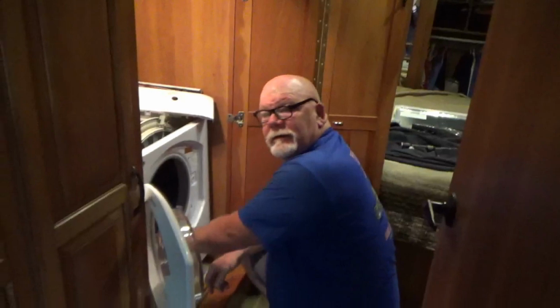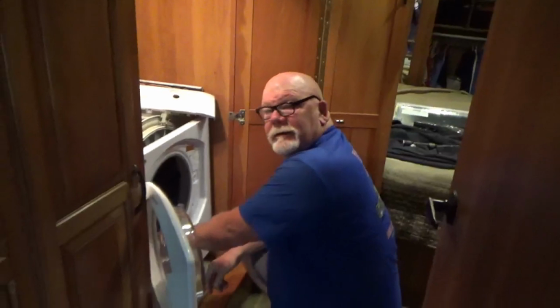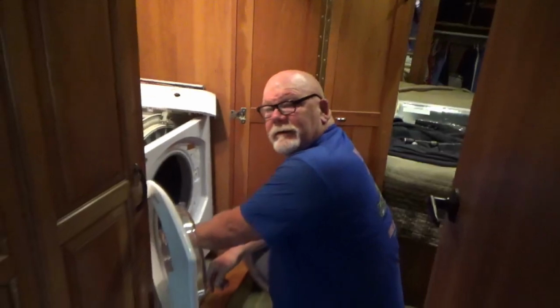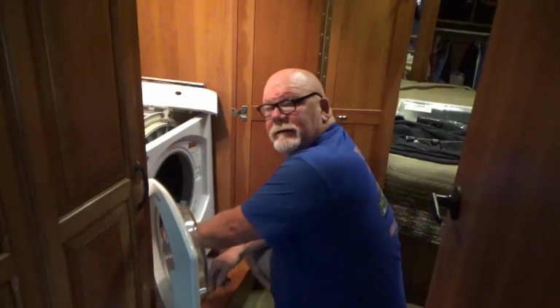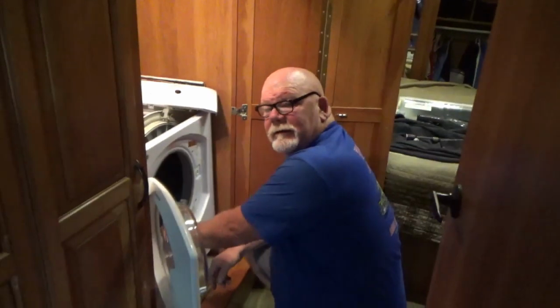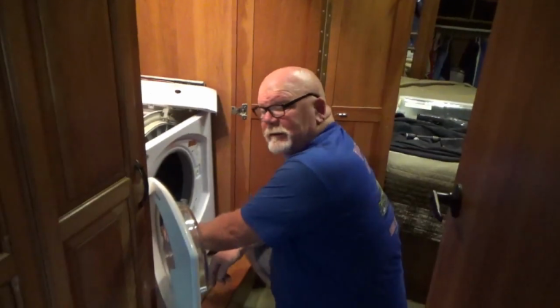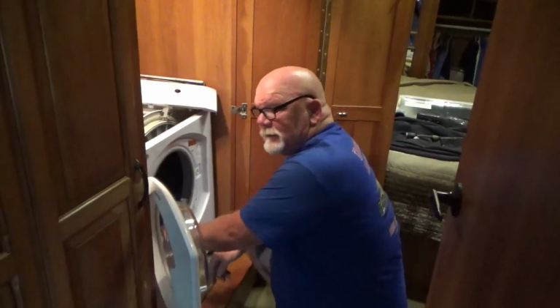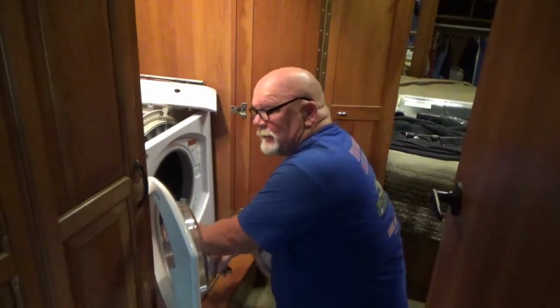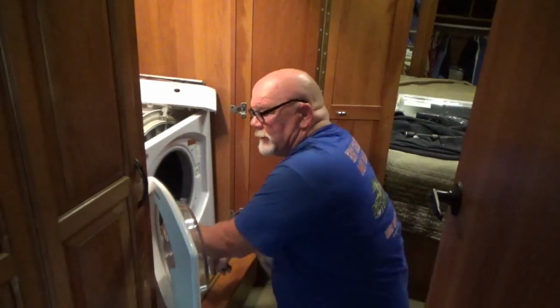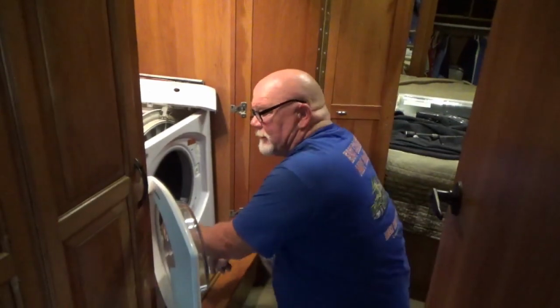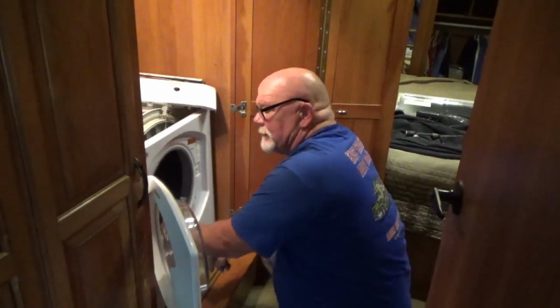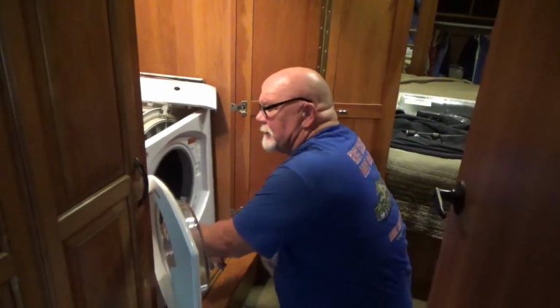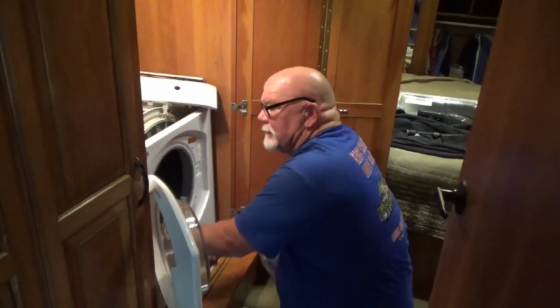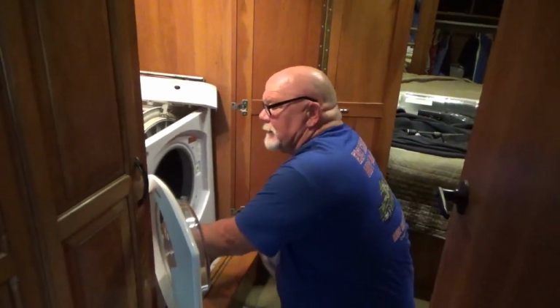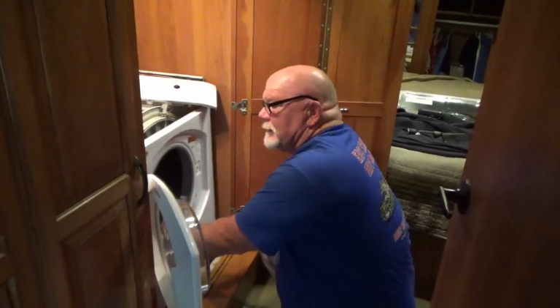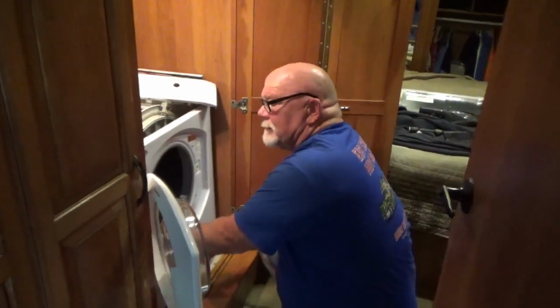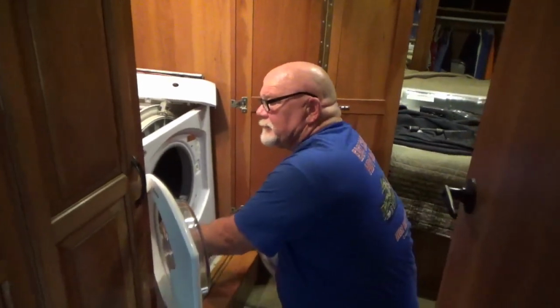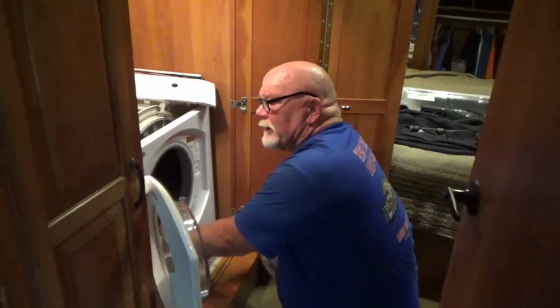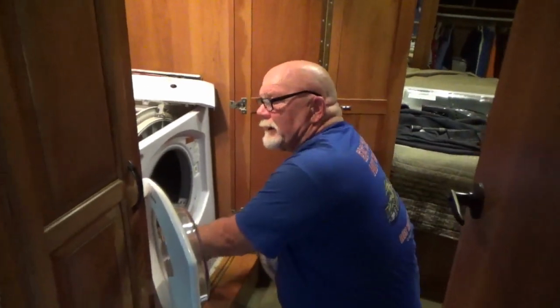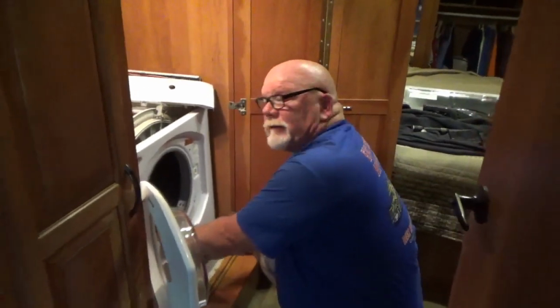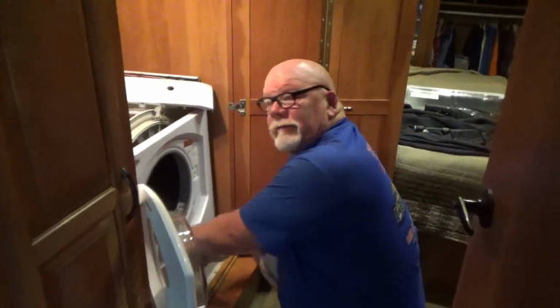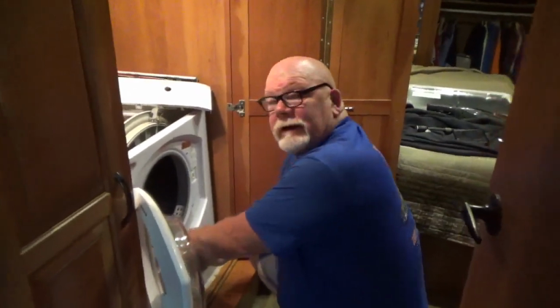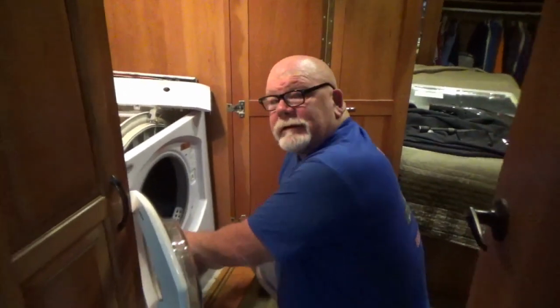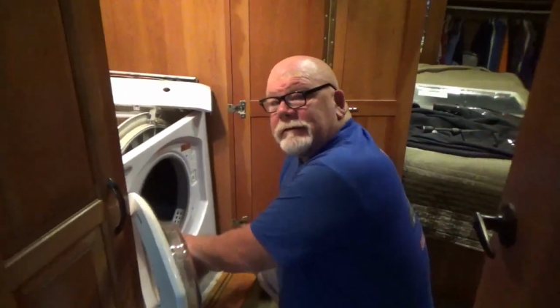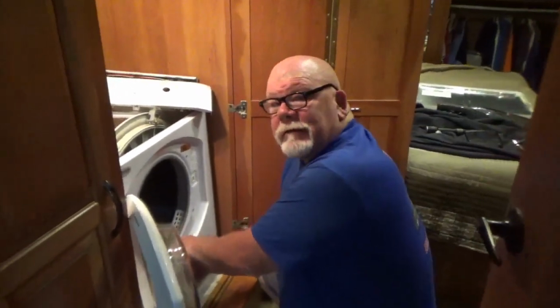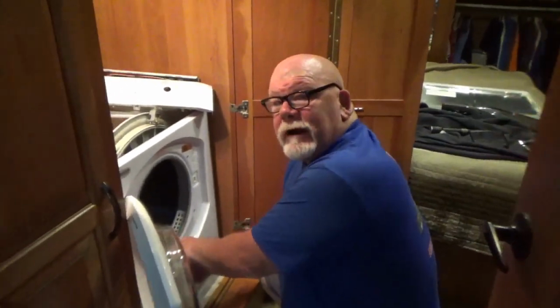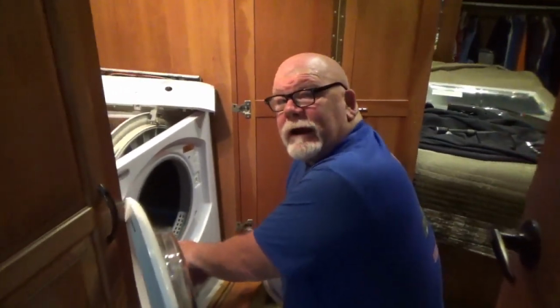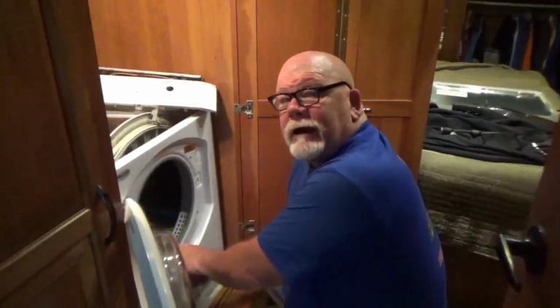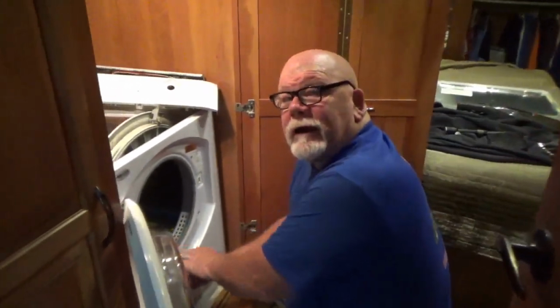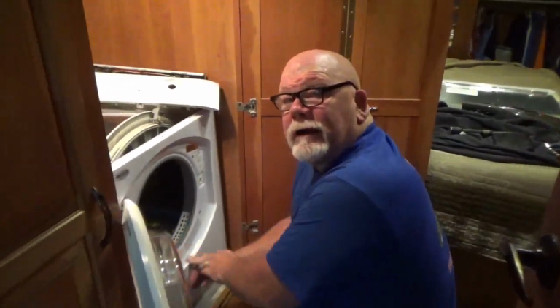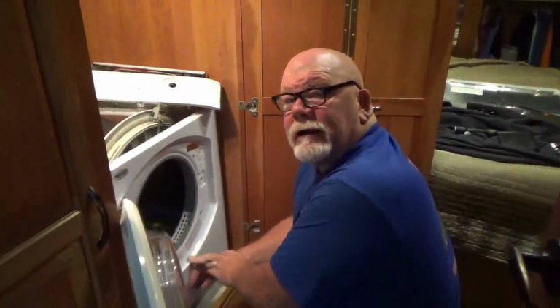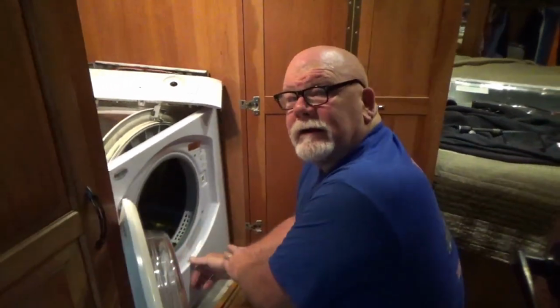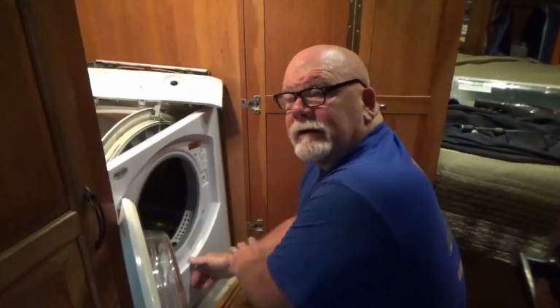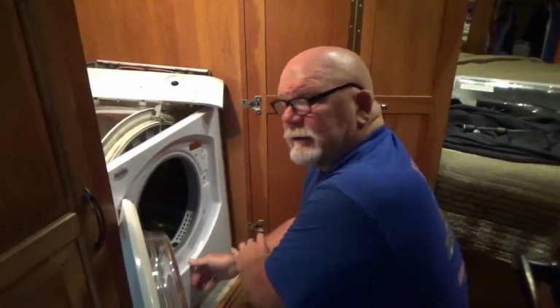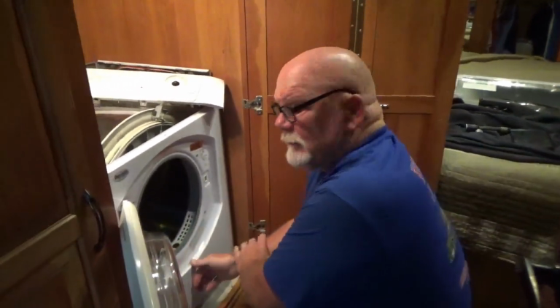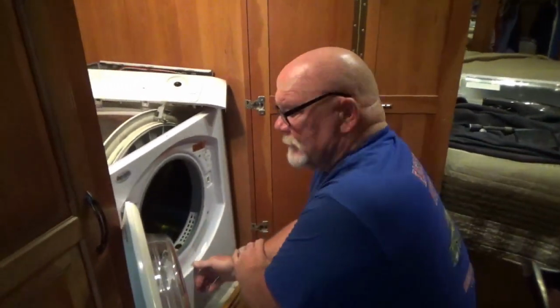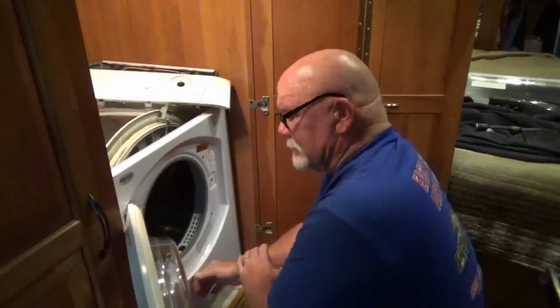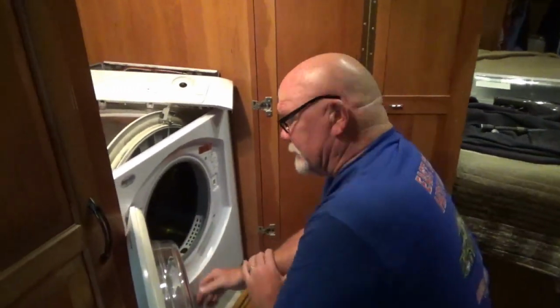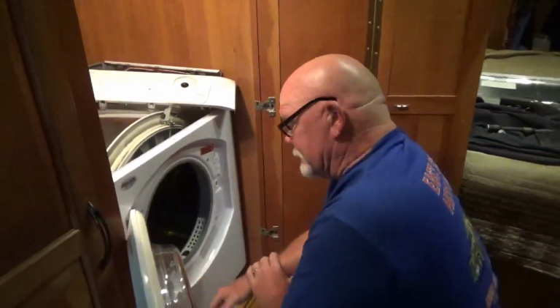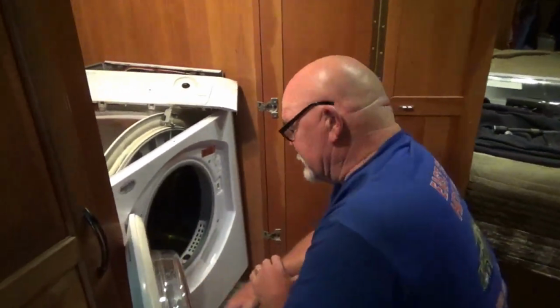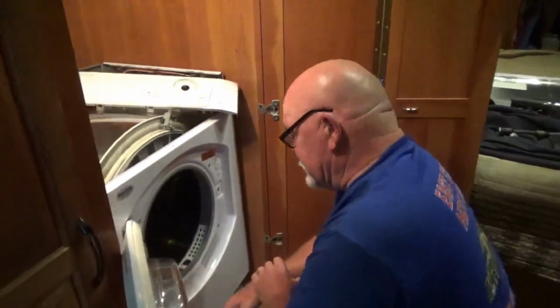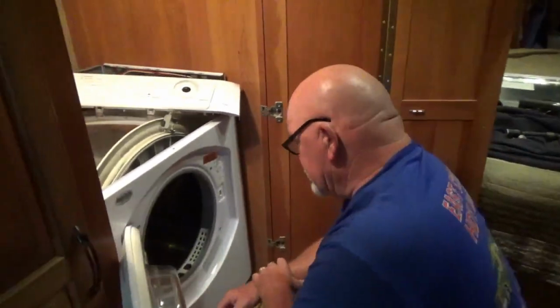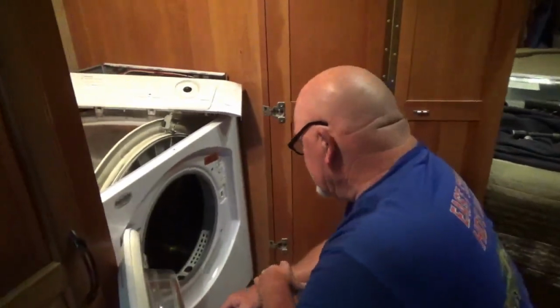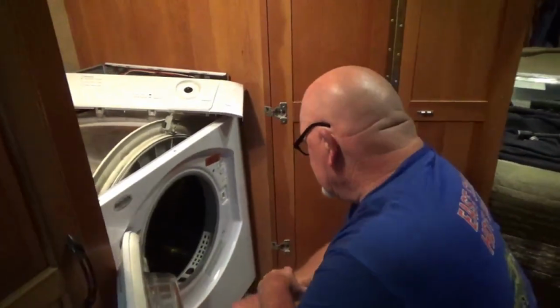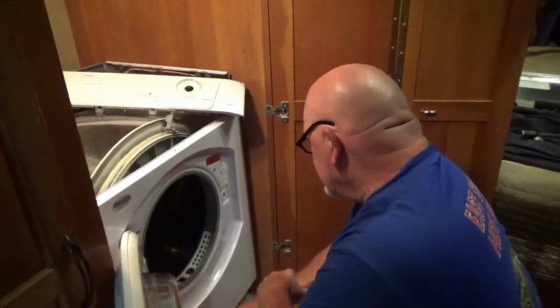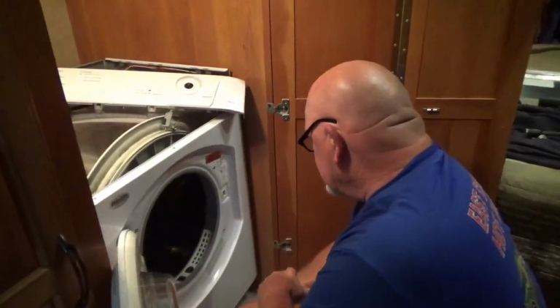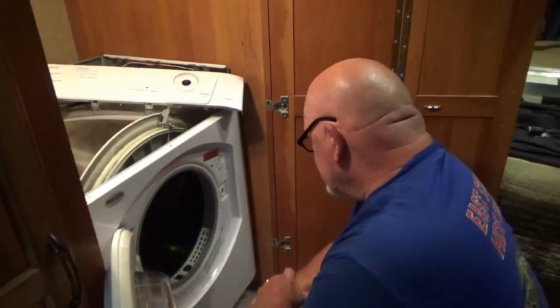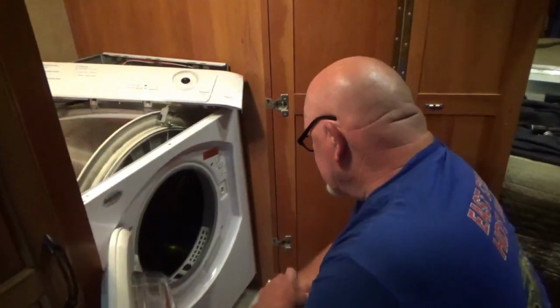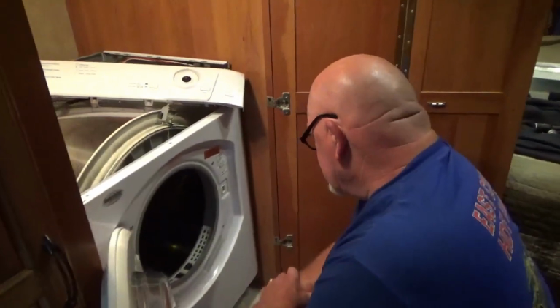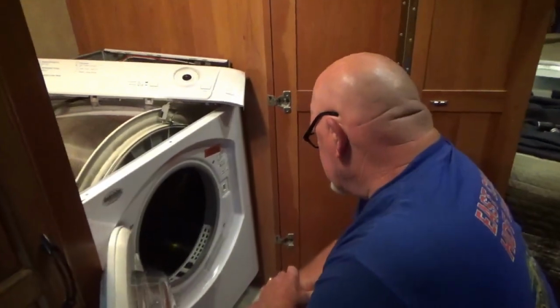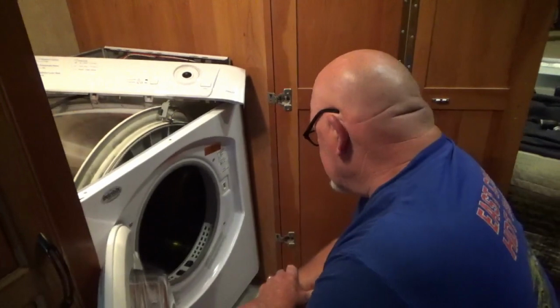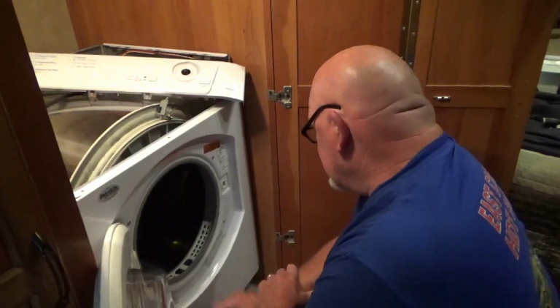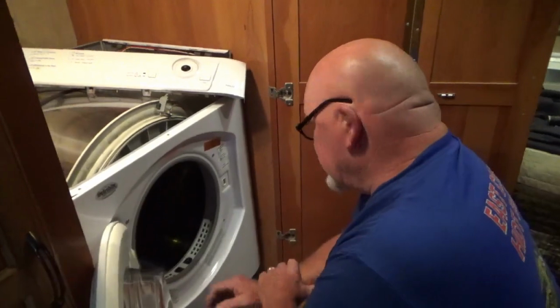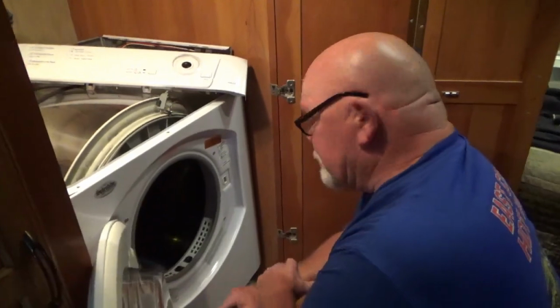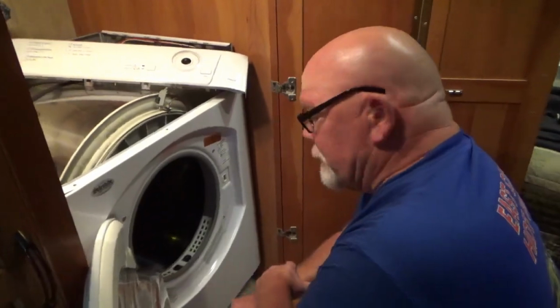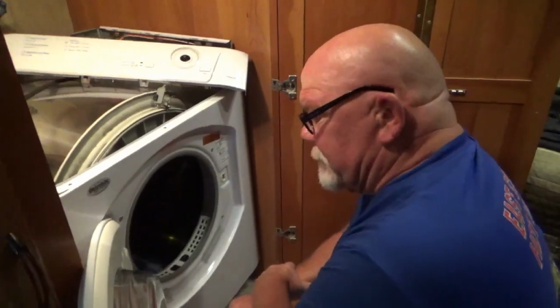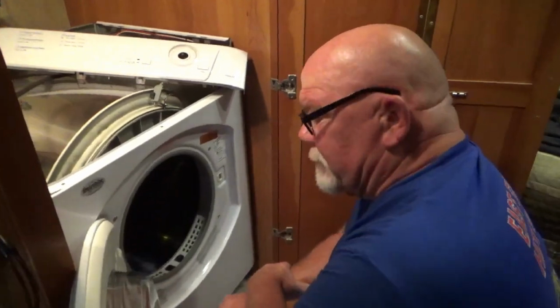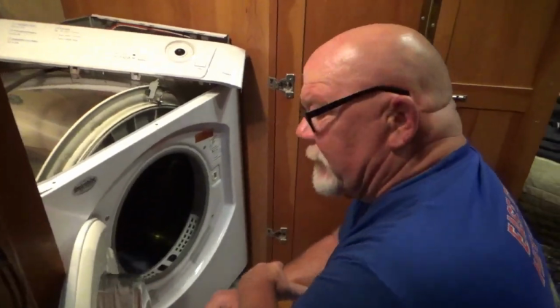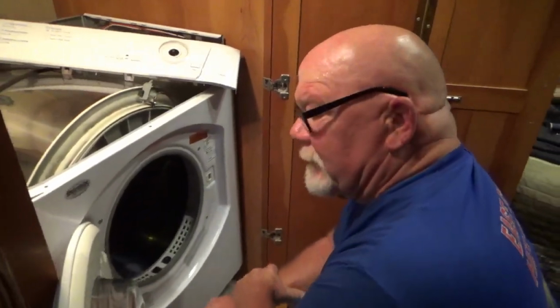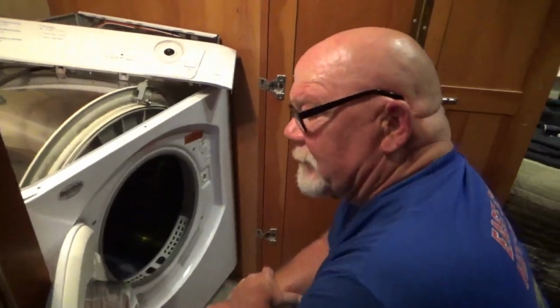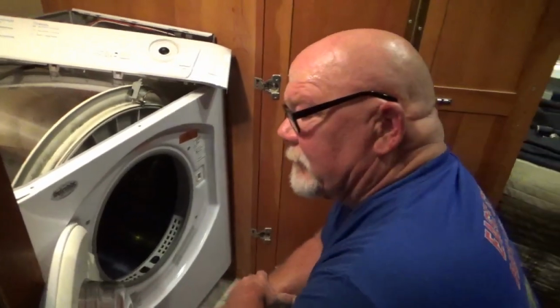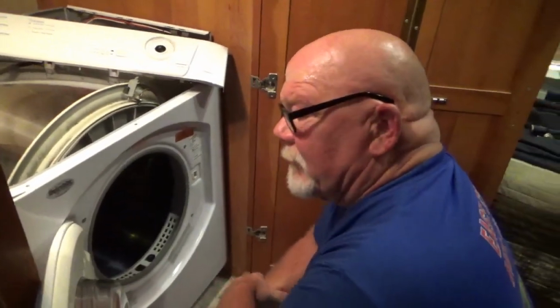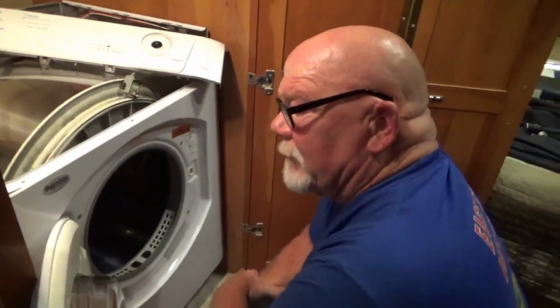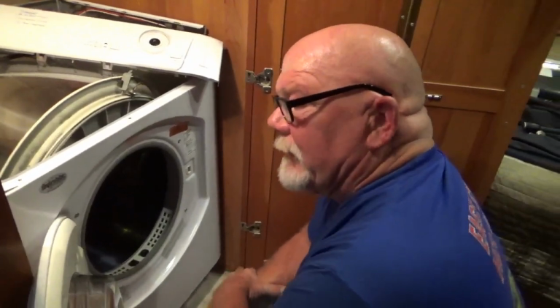What are you doing now, Dave? I'm trying to wreck the dryer. Why do you want to wreck the dryer? That way we don't have to do laundry.